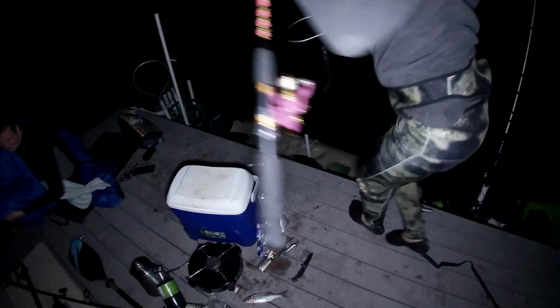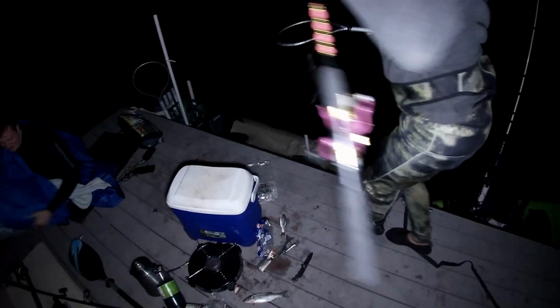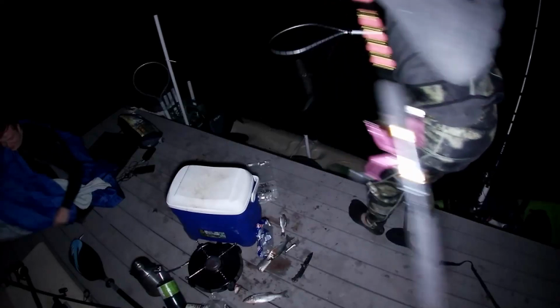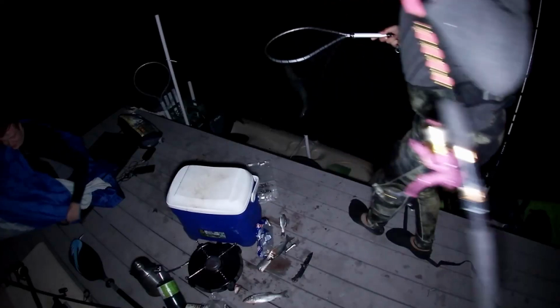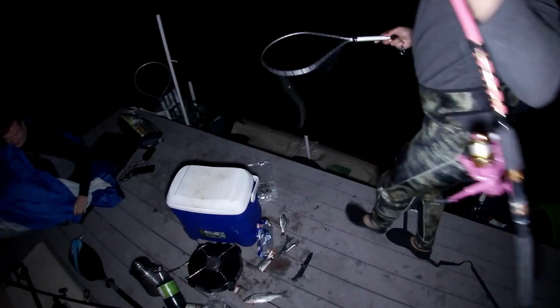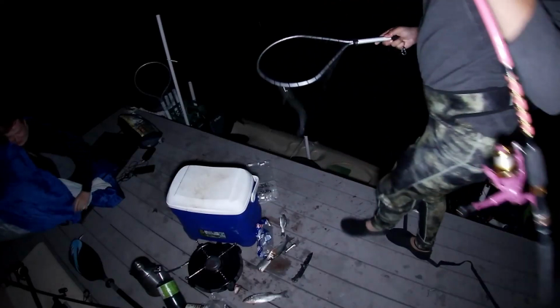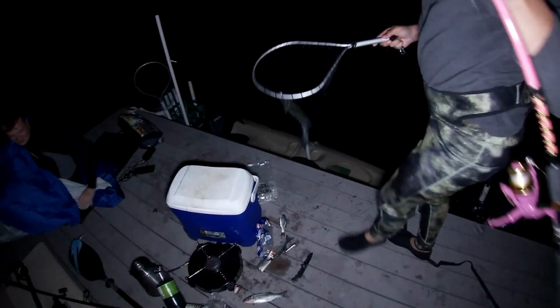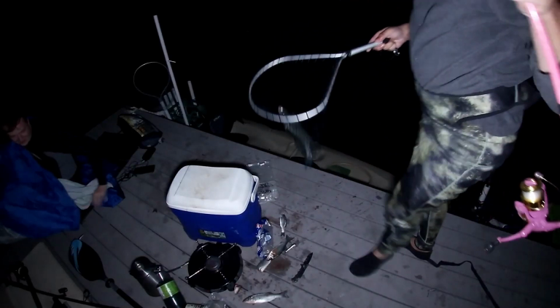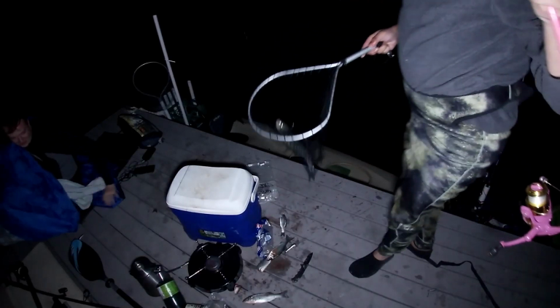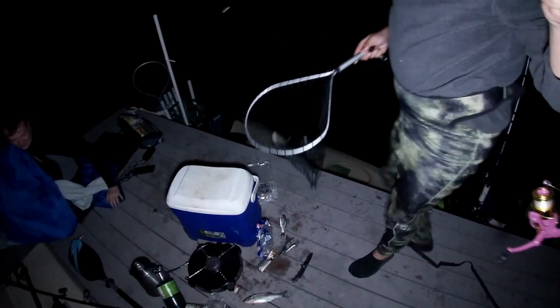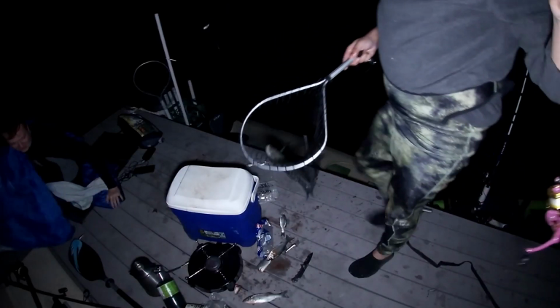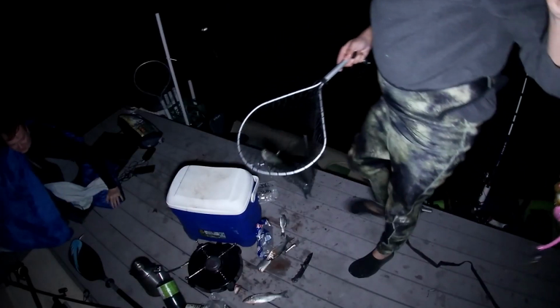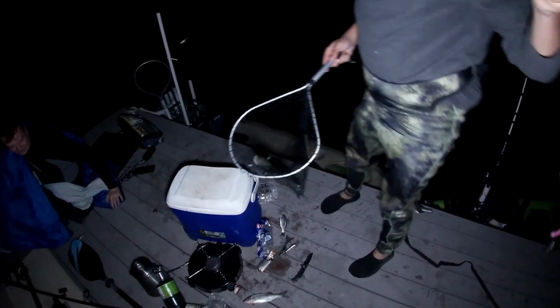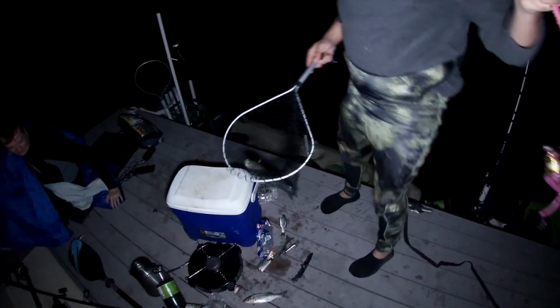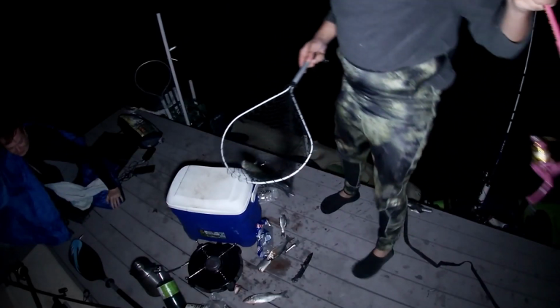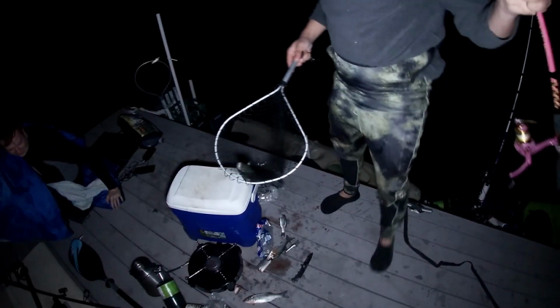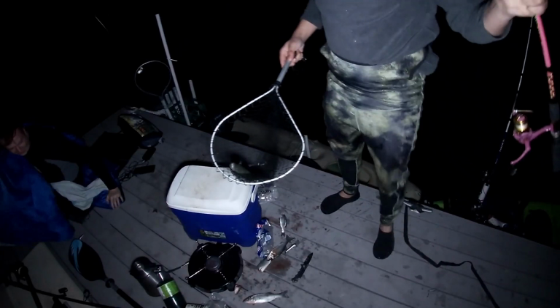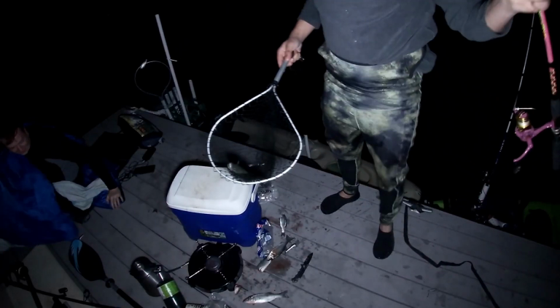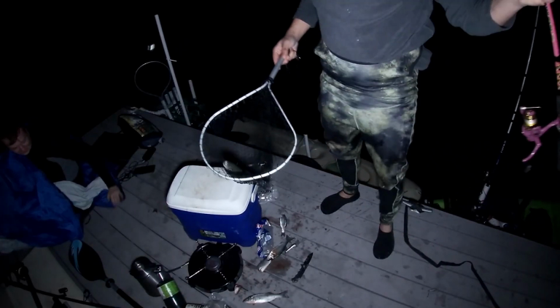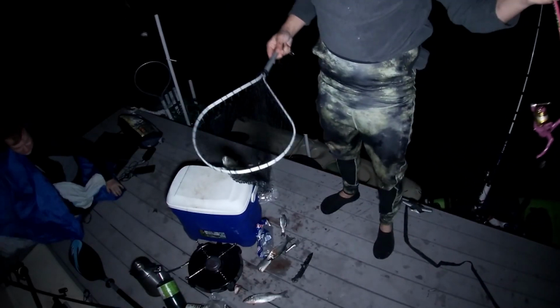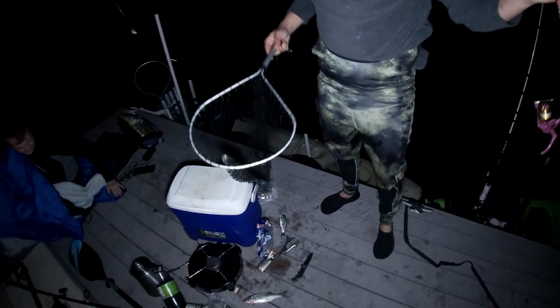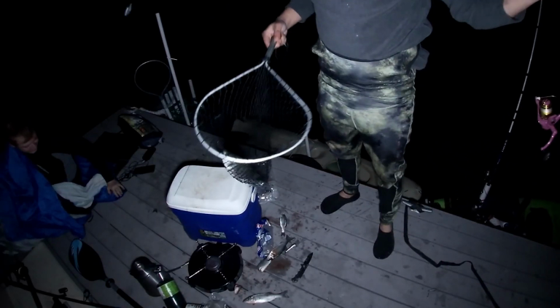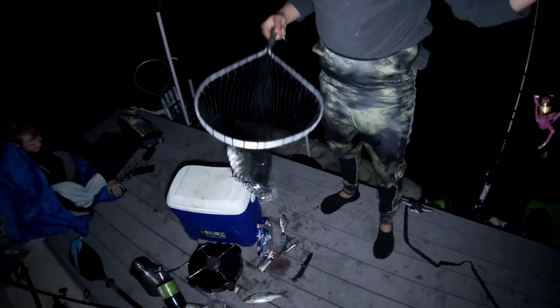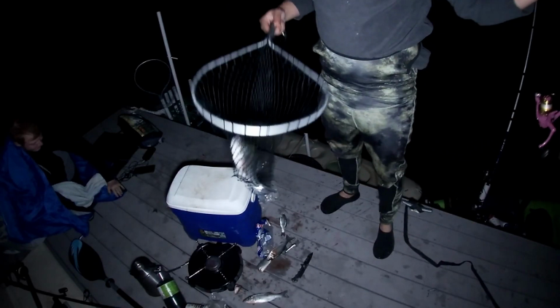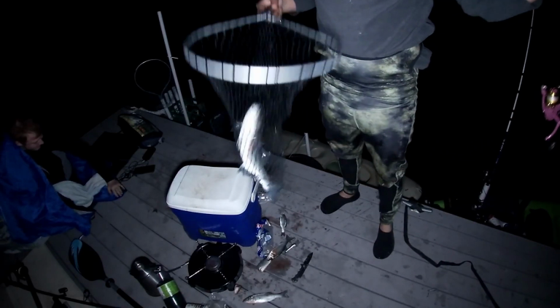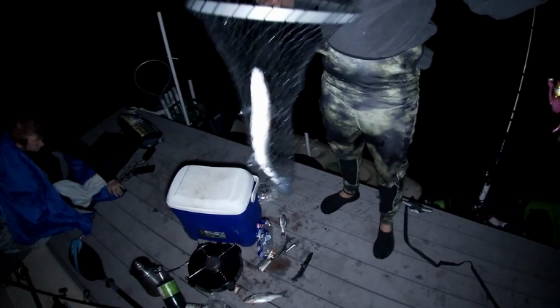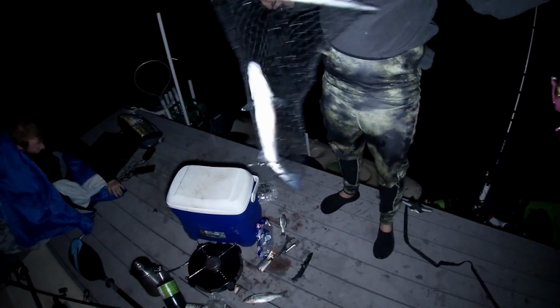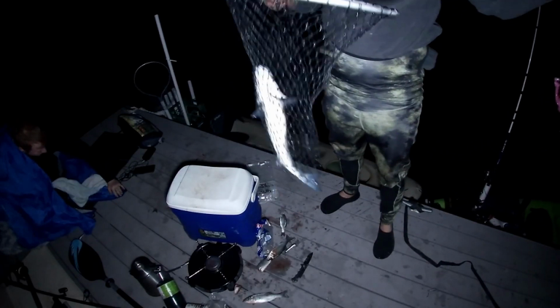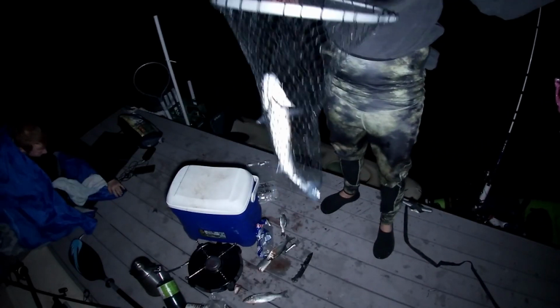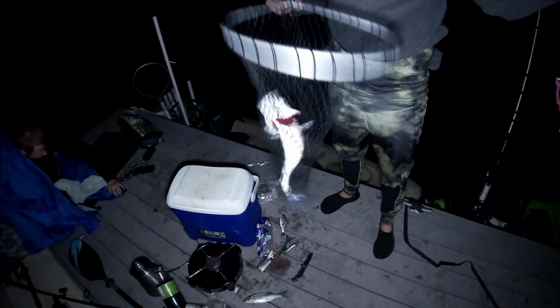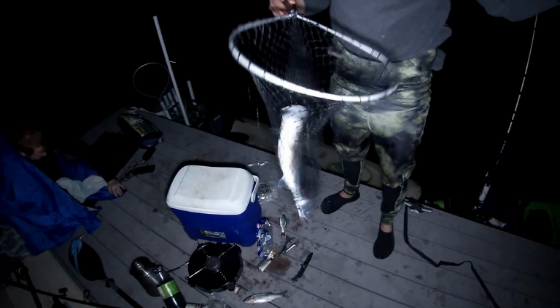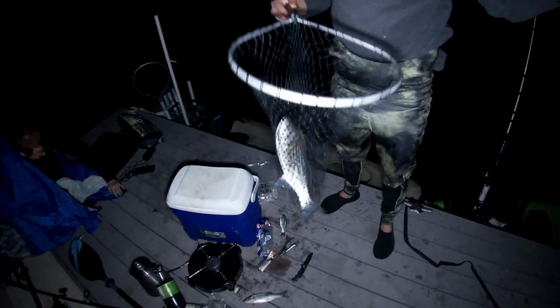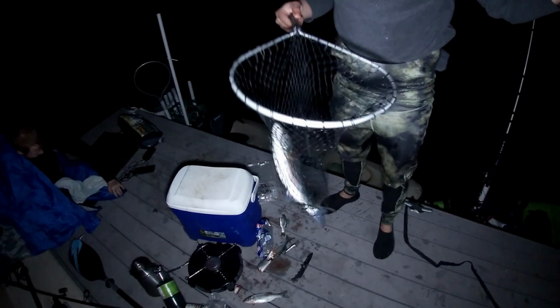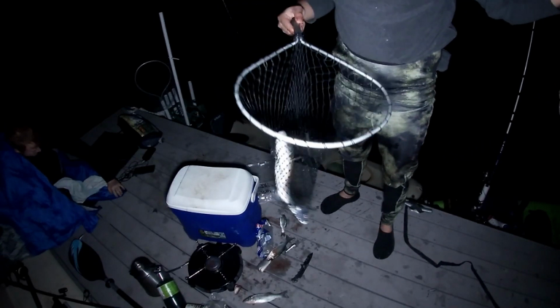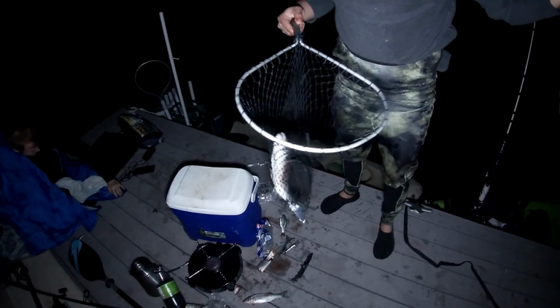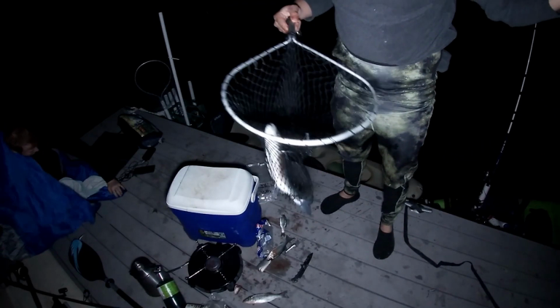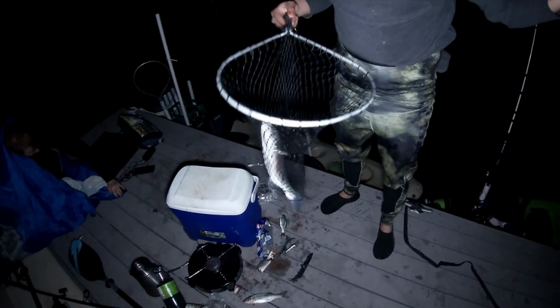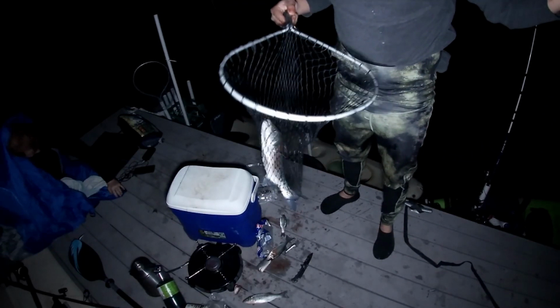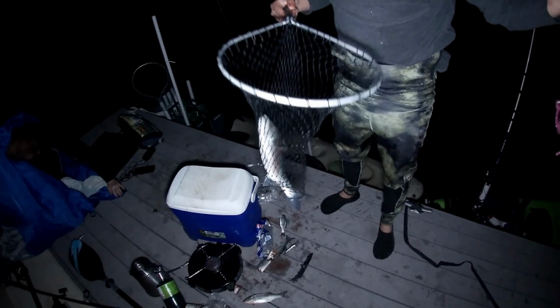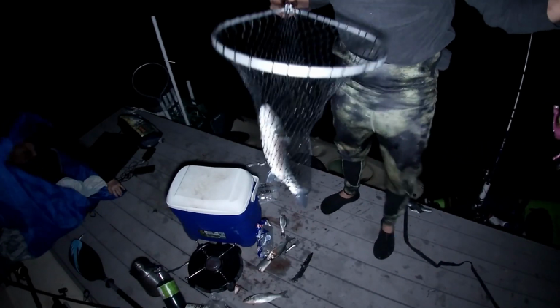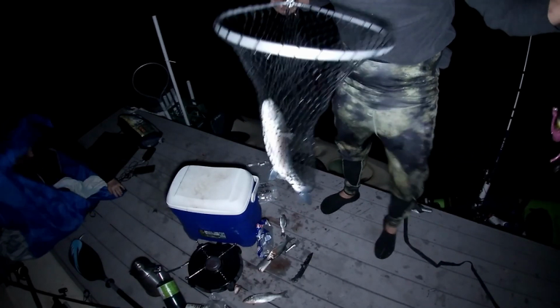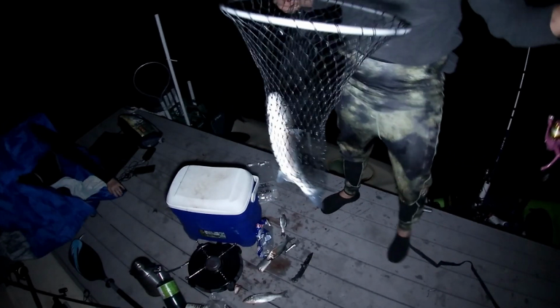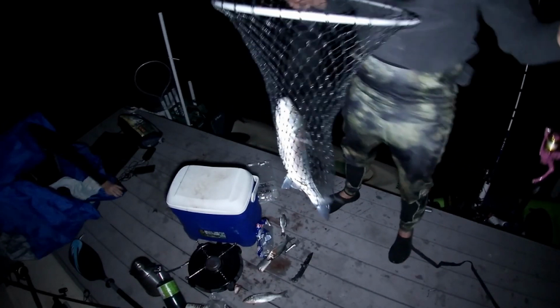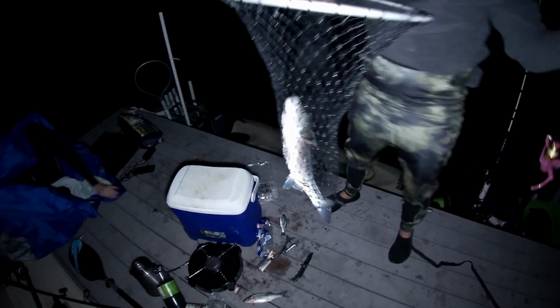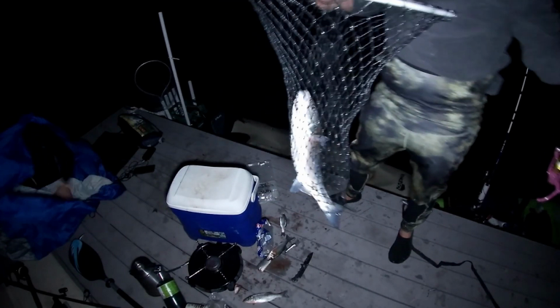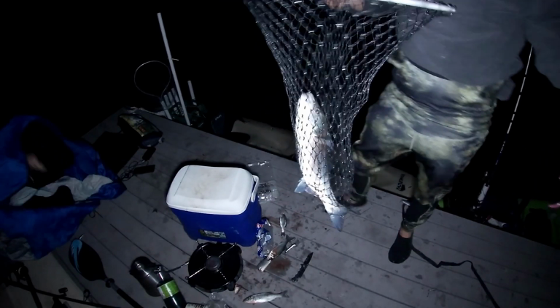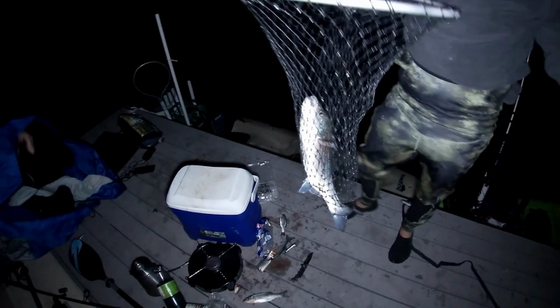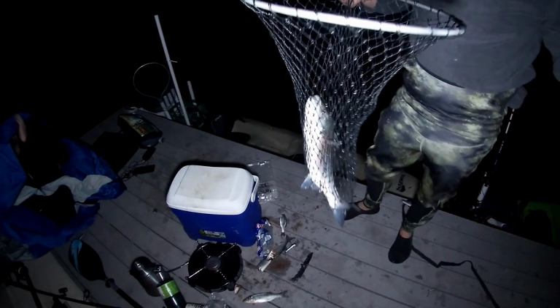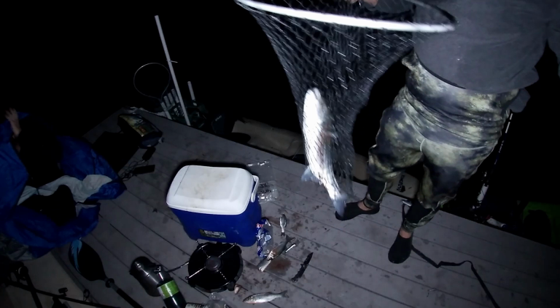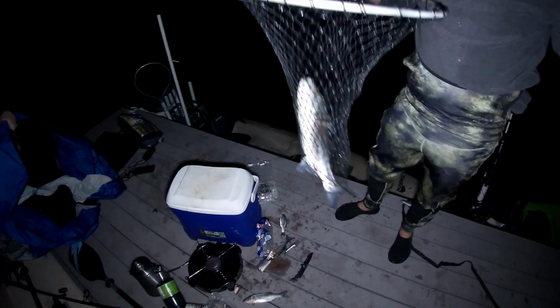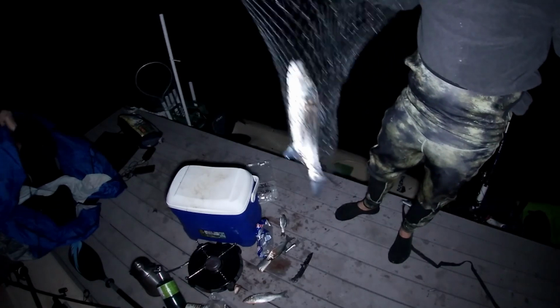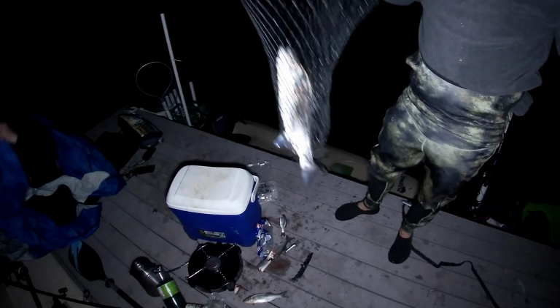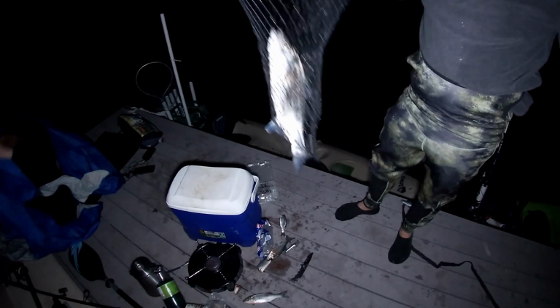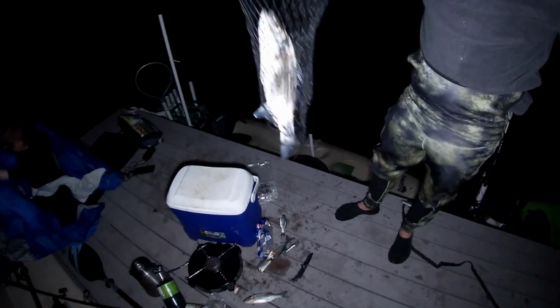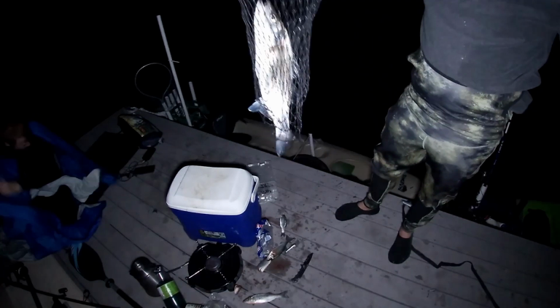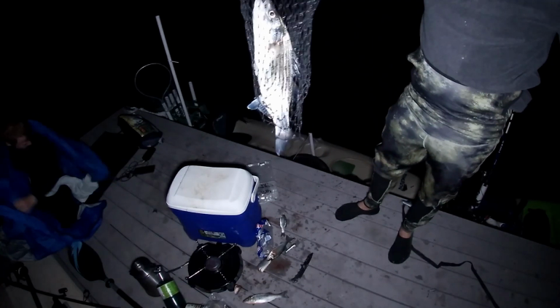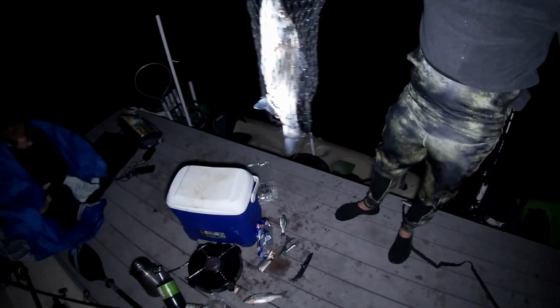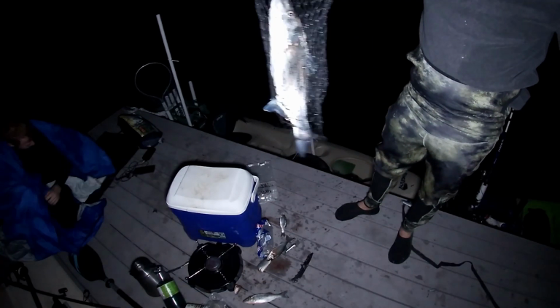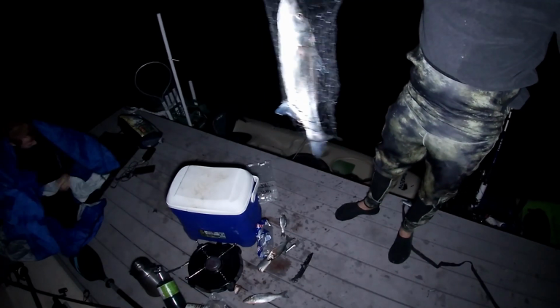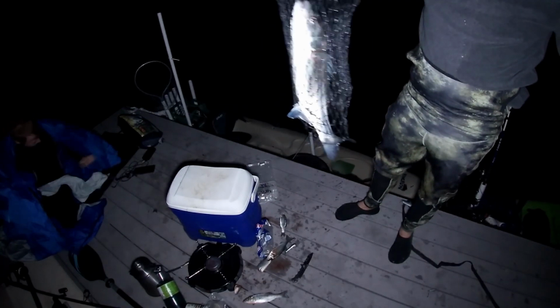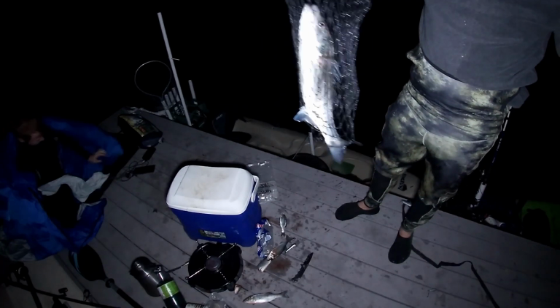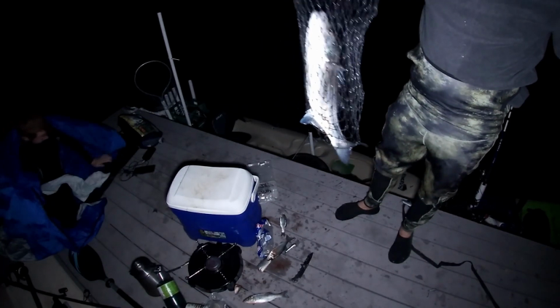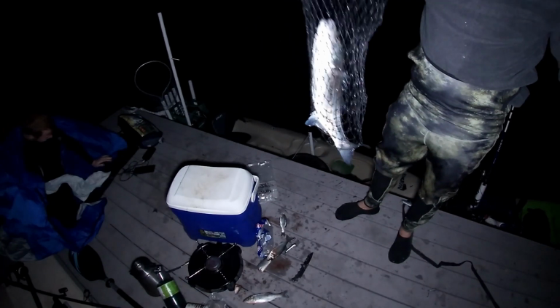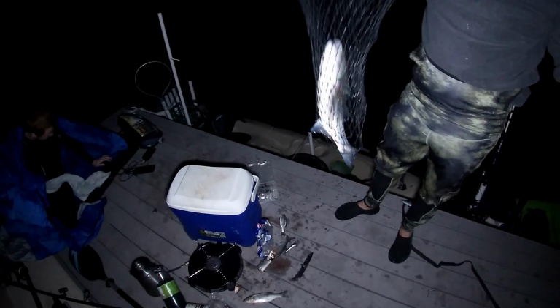Hello everyone, it's Sea Bass here with another video. In this video I catch over a hundred tiny striped bass in a single night.